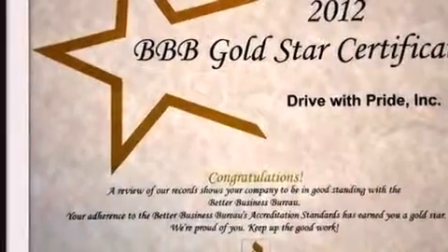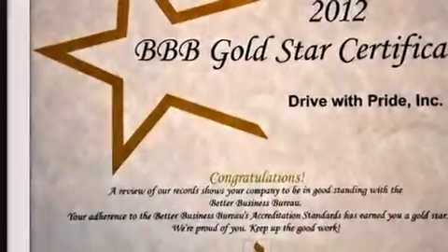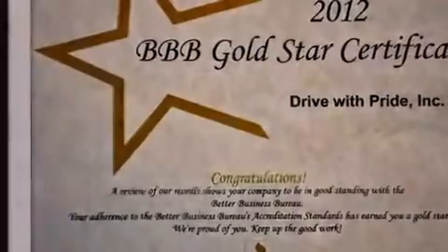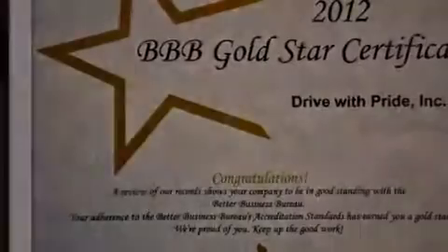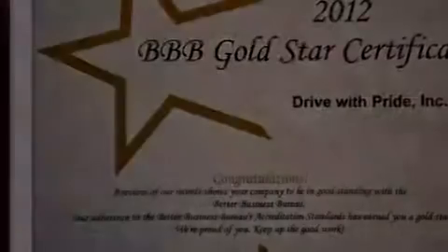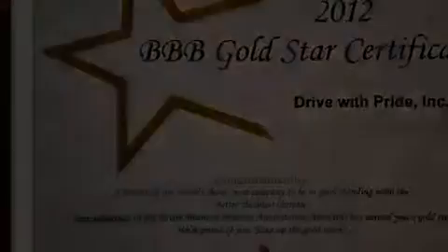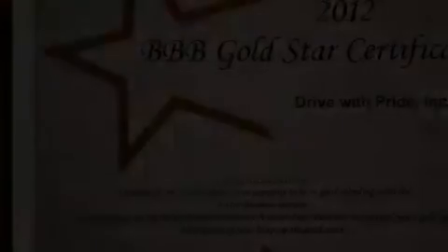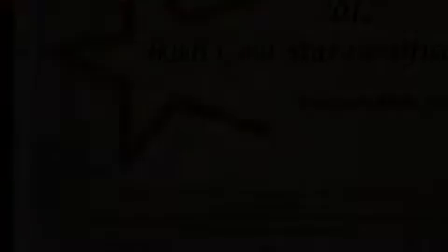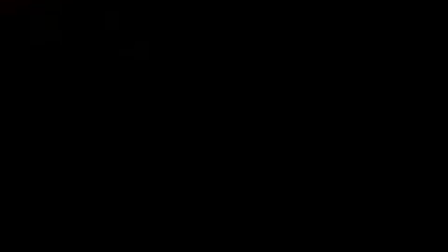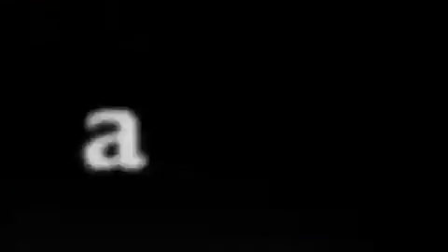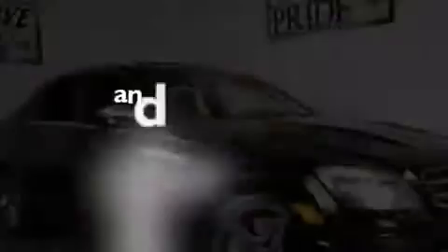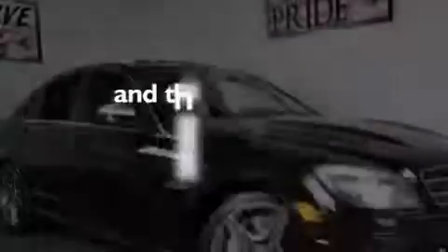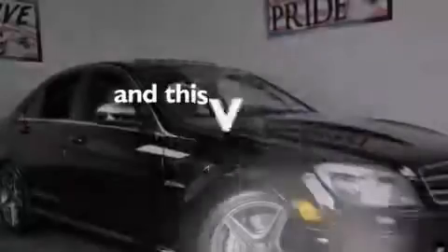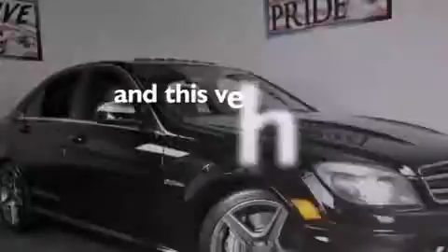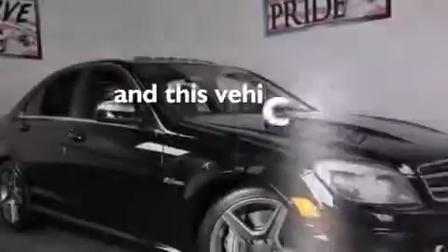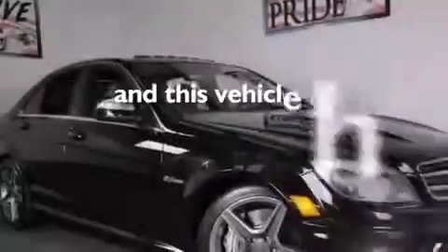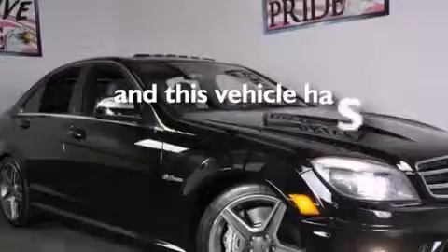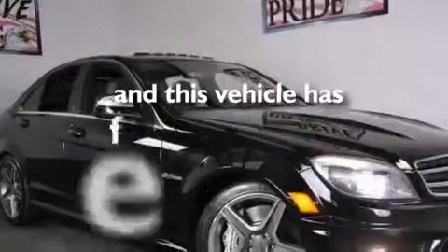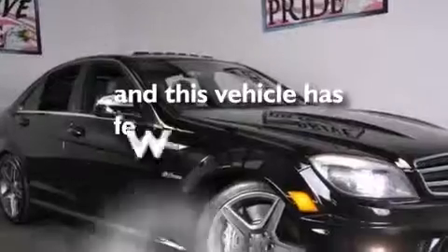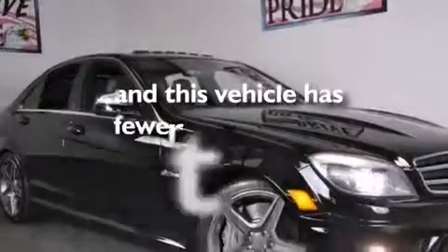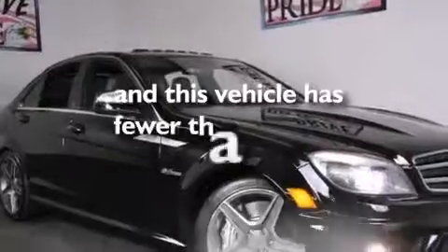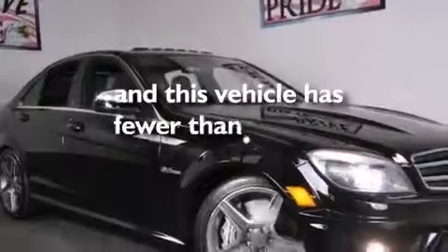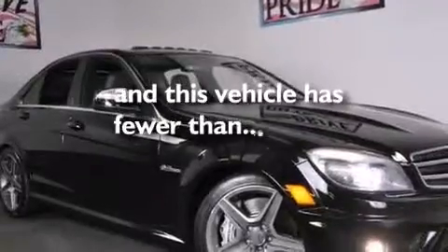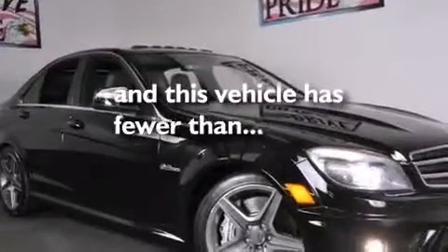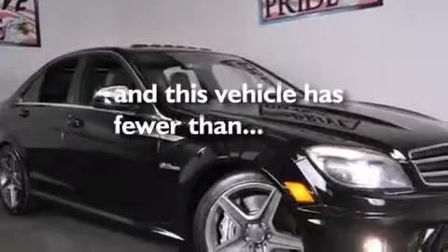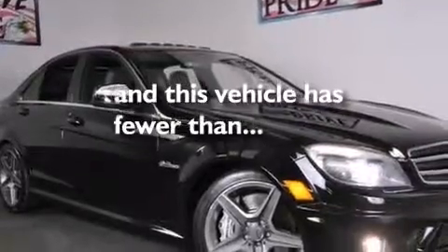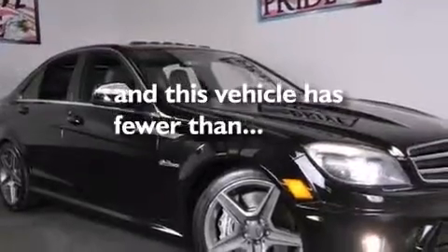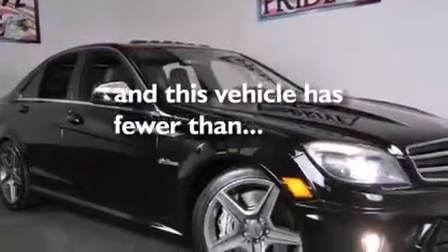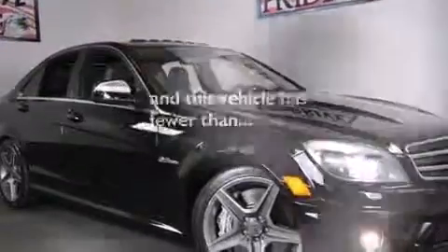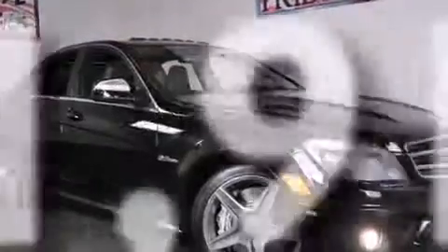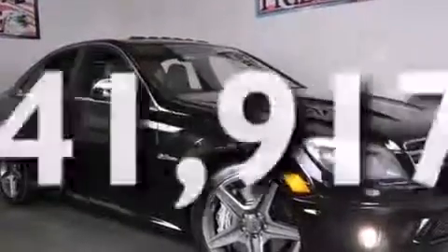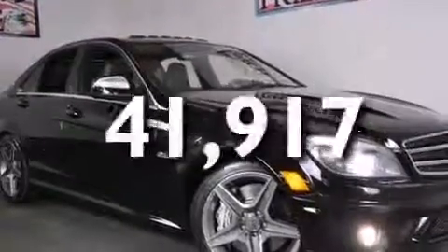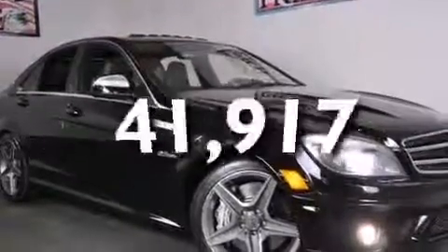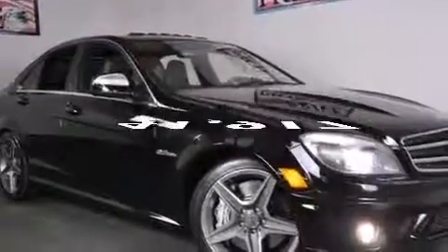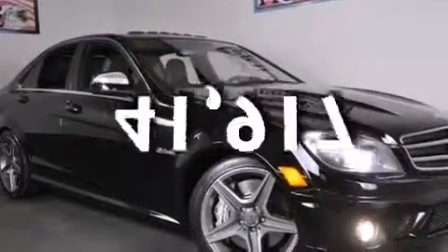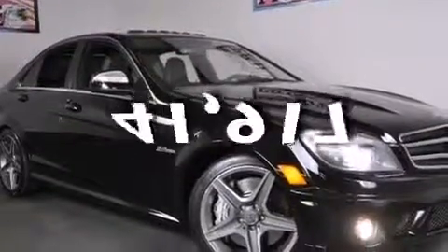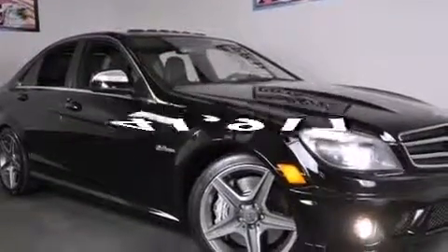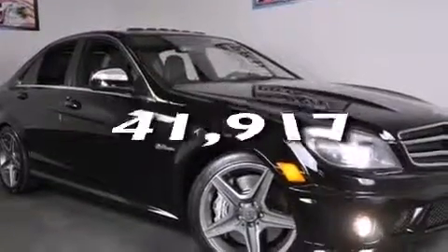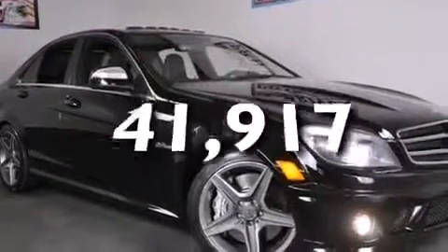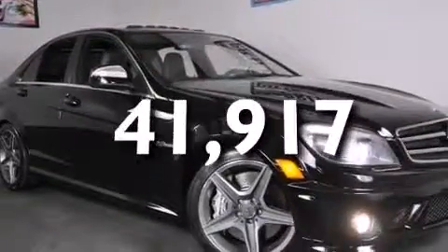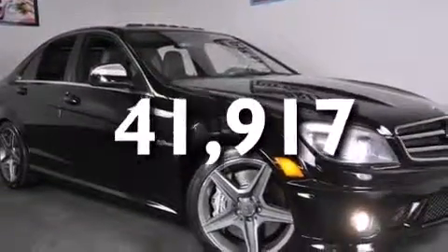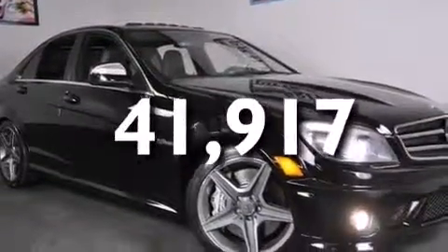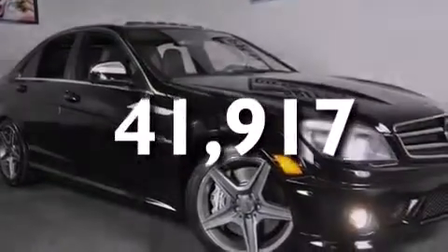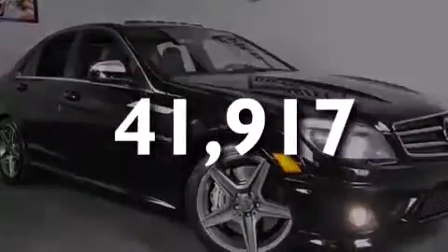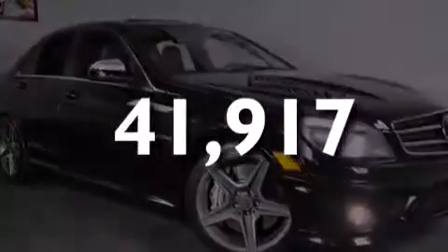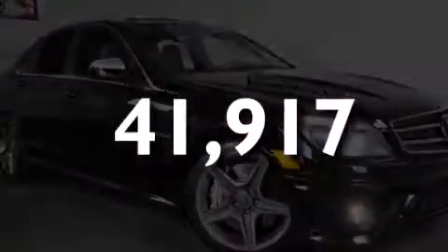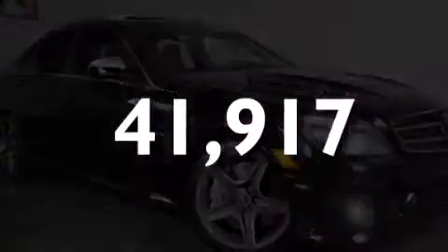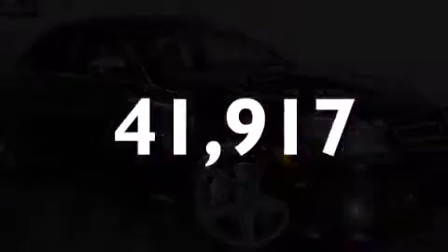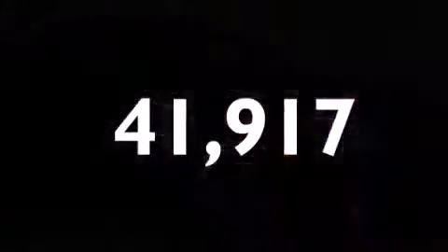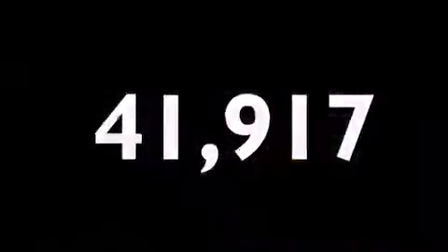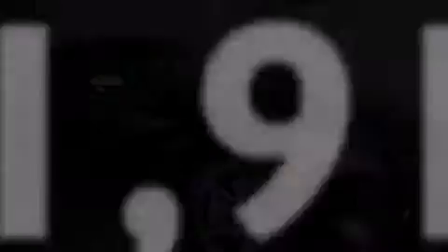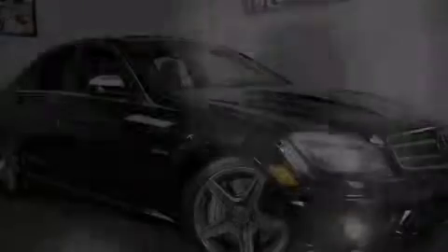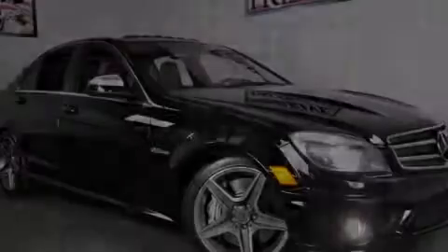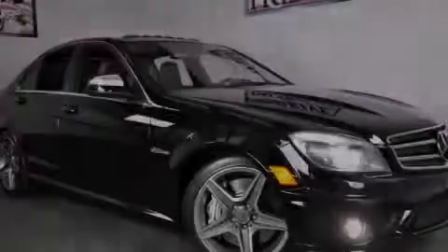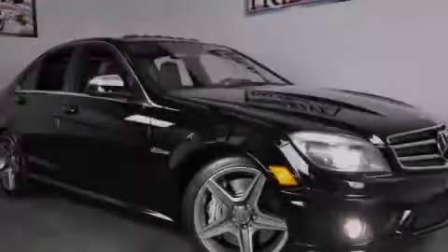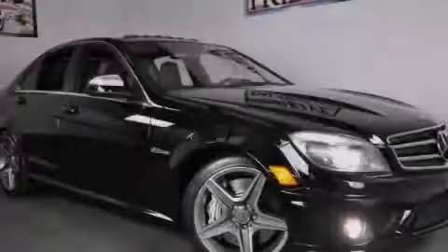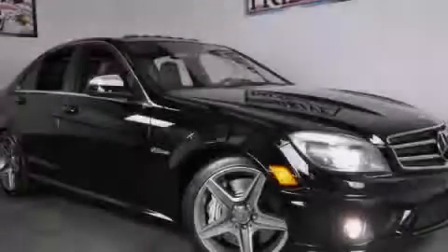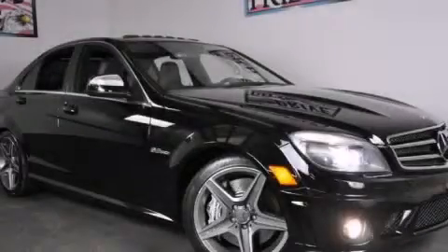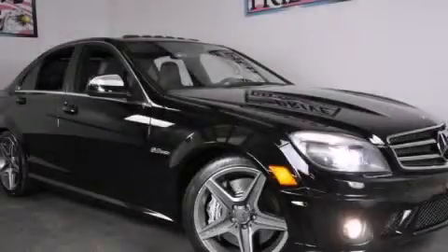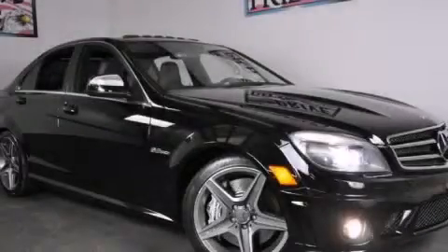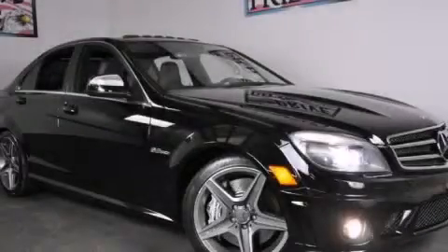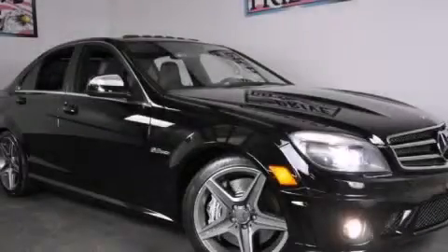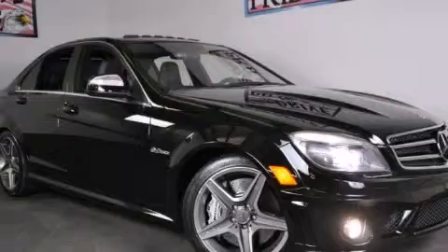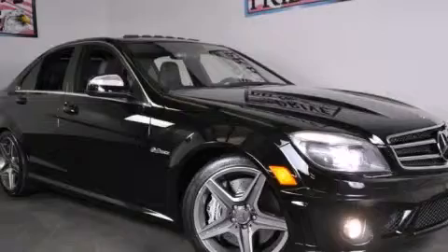This vehicle has less than 42,000 miles. Contact us today to arrange your test drive.